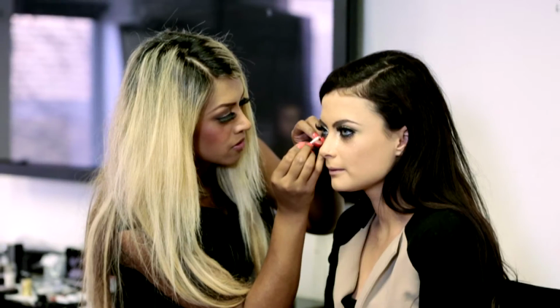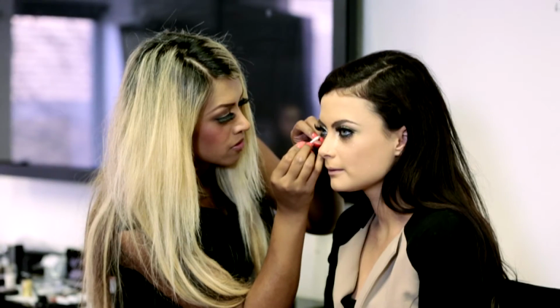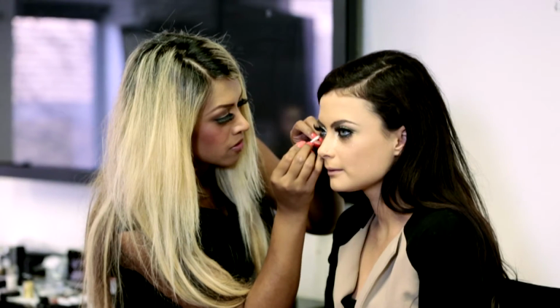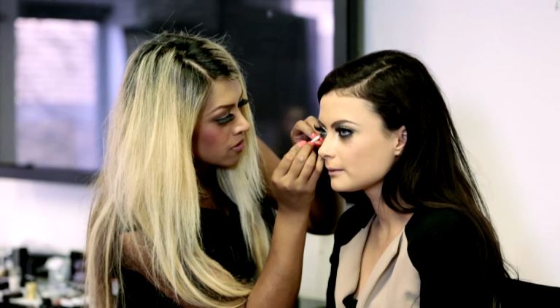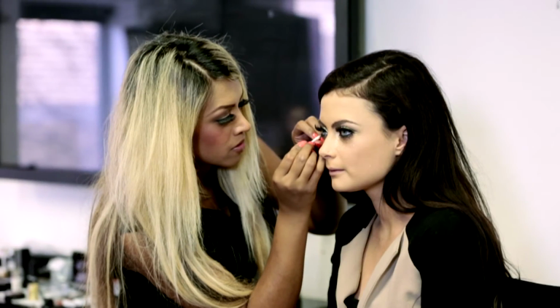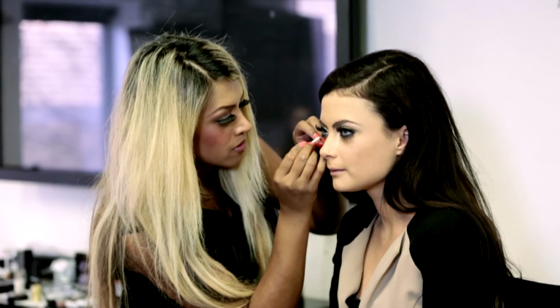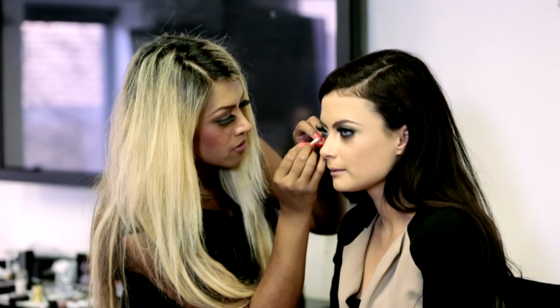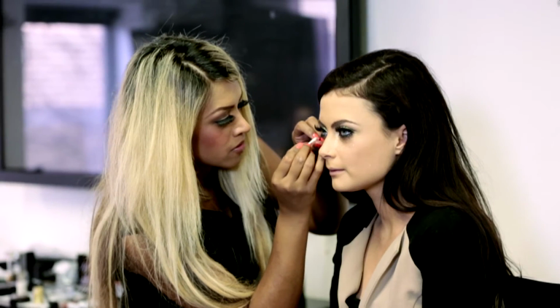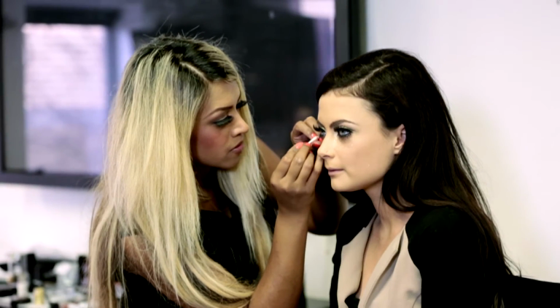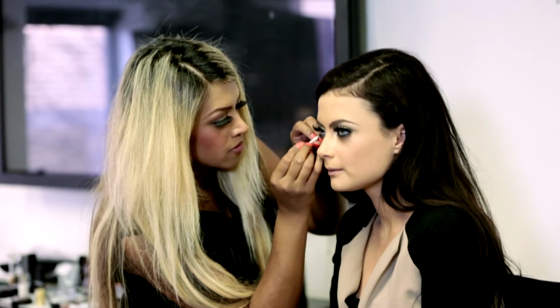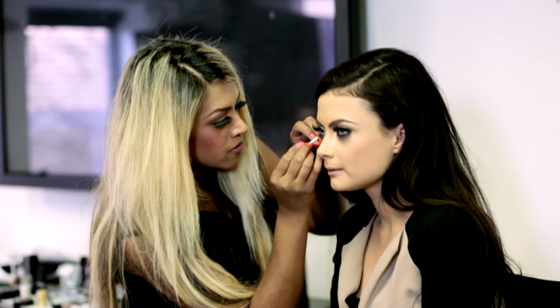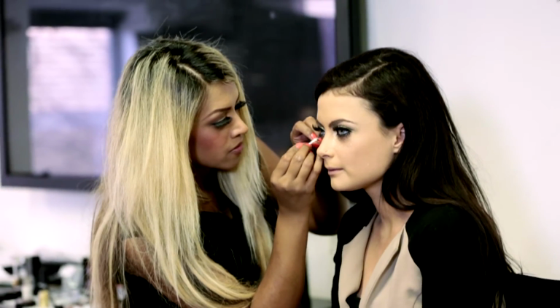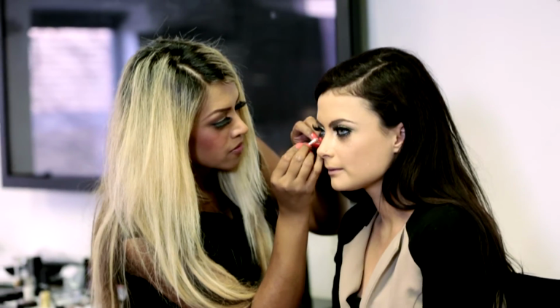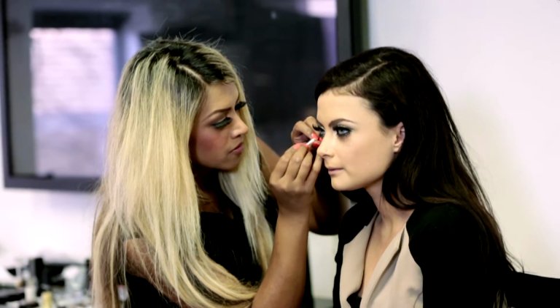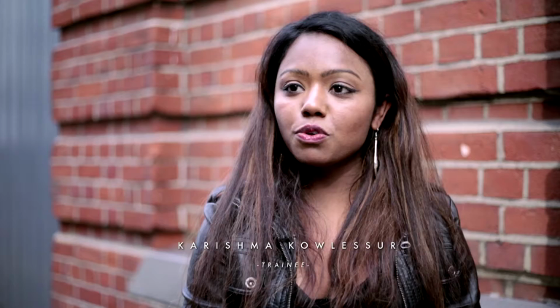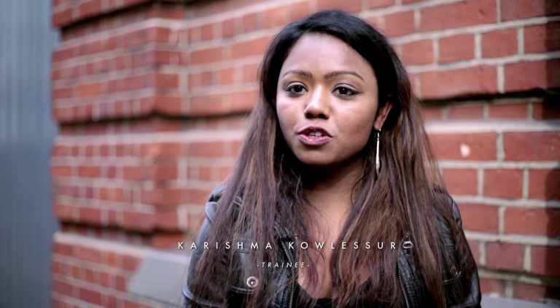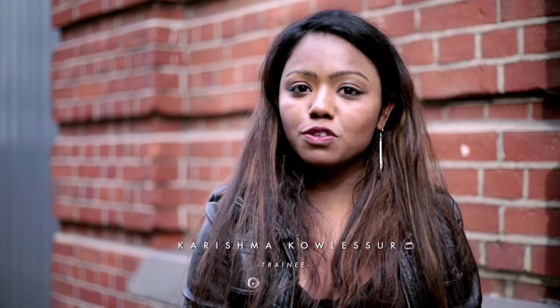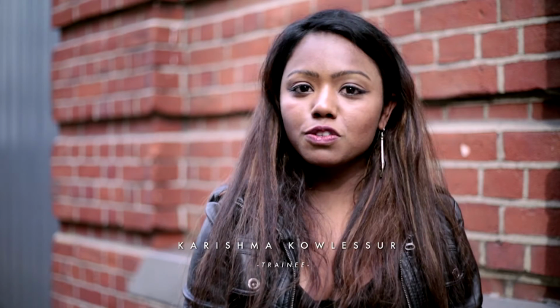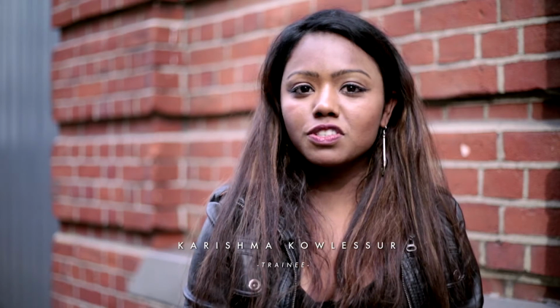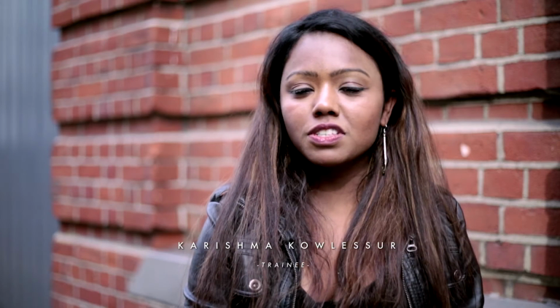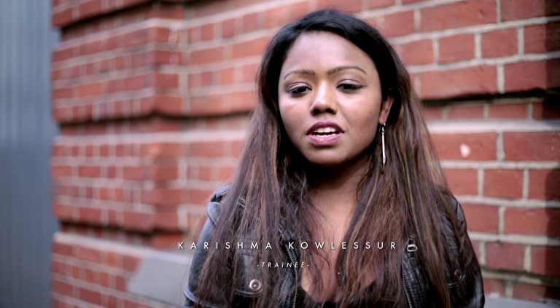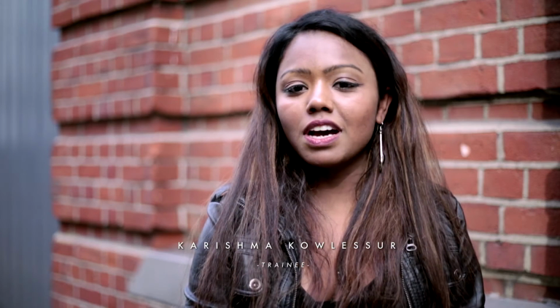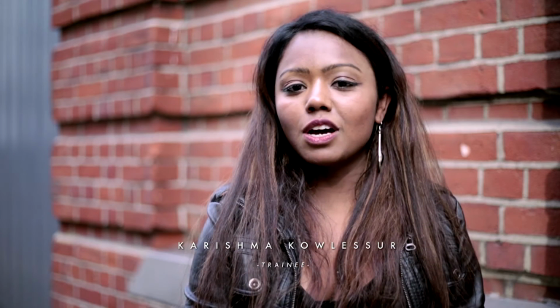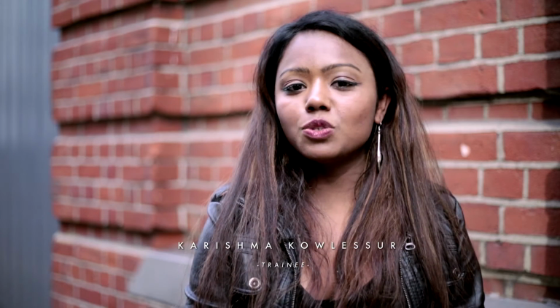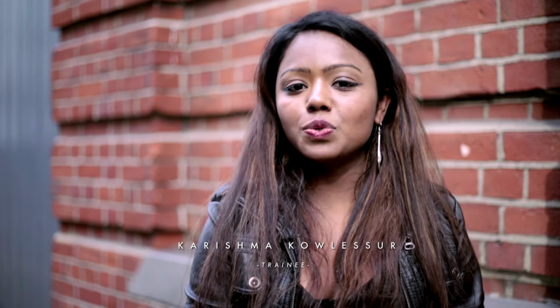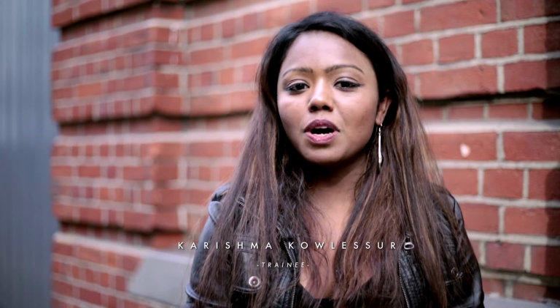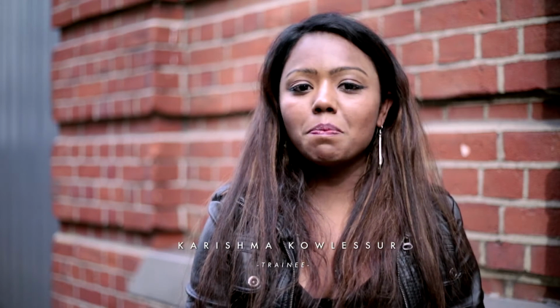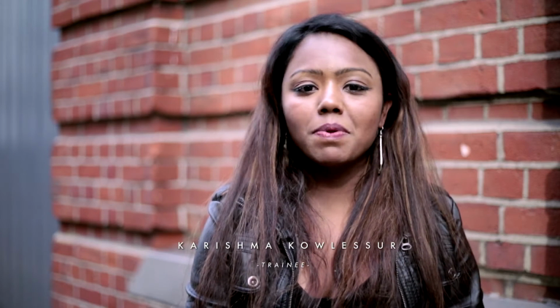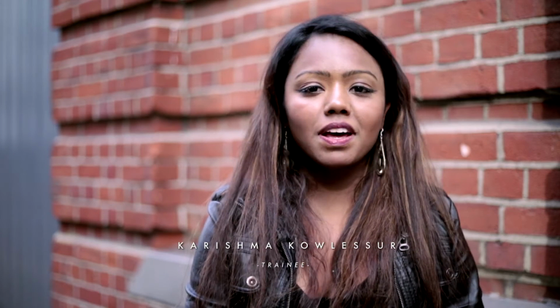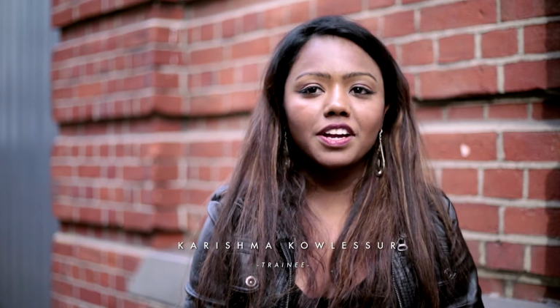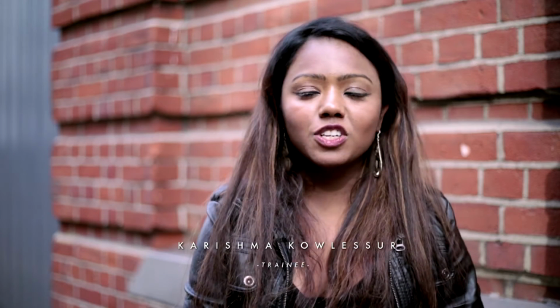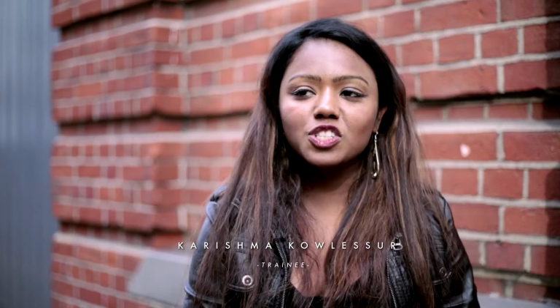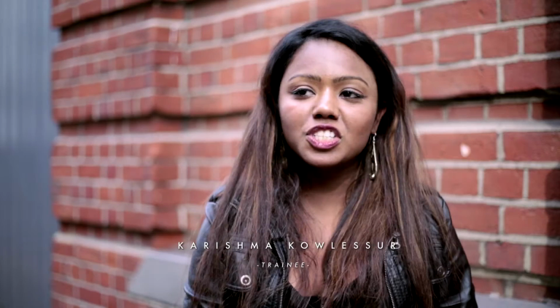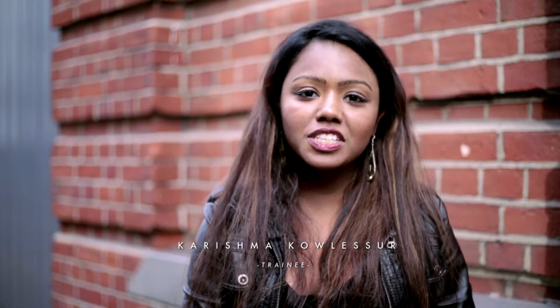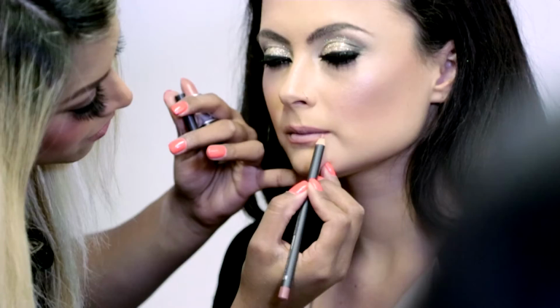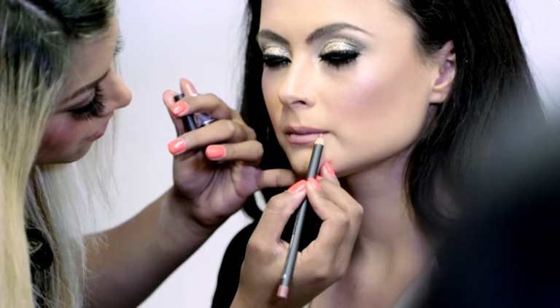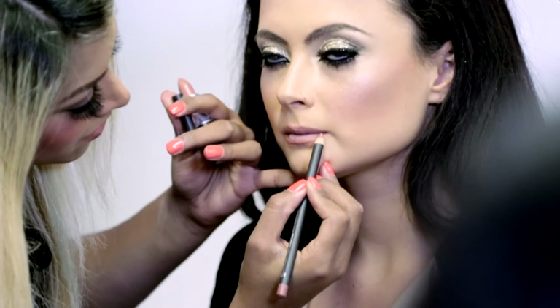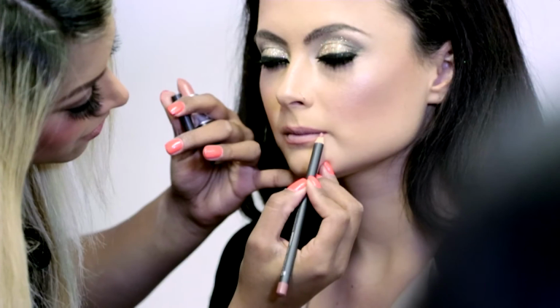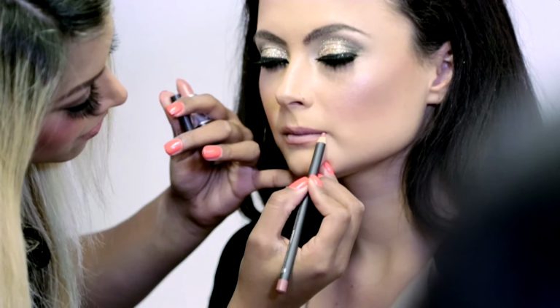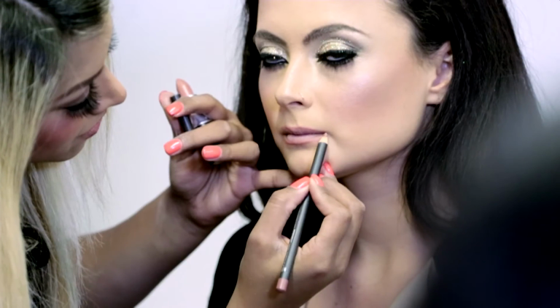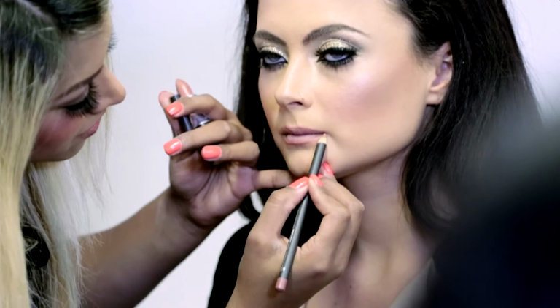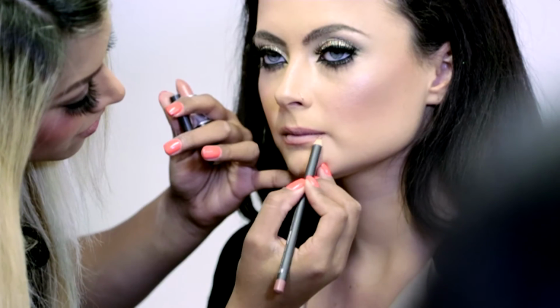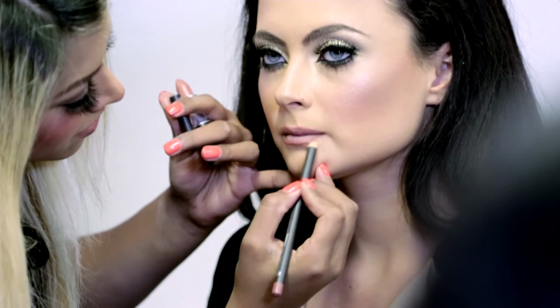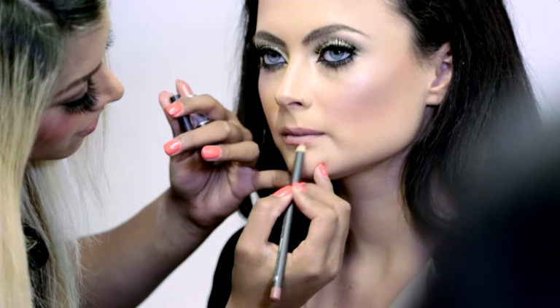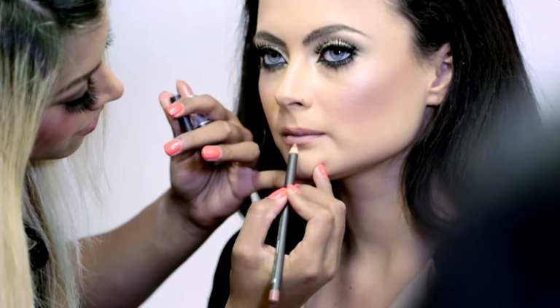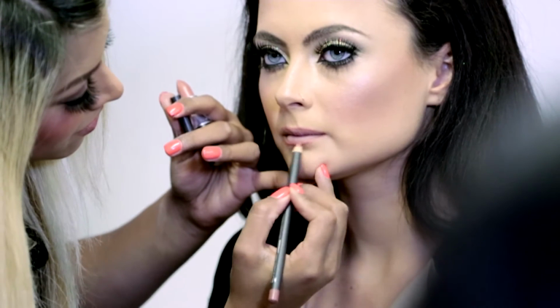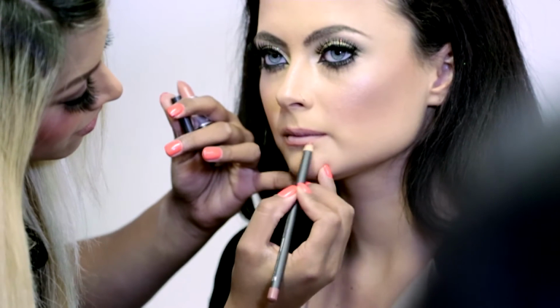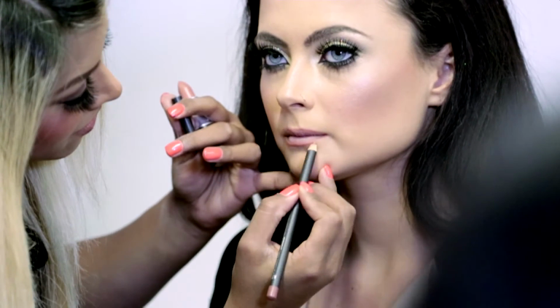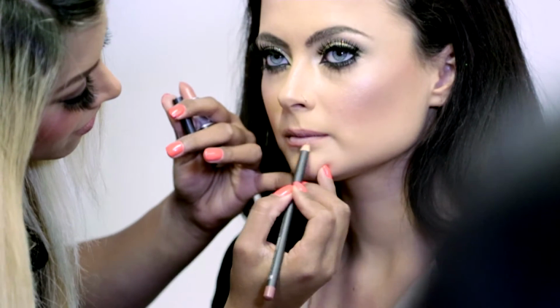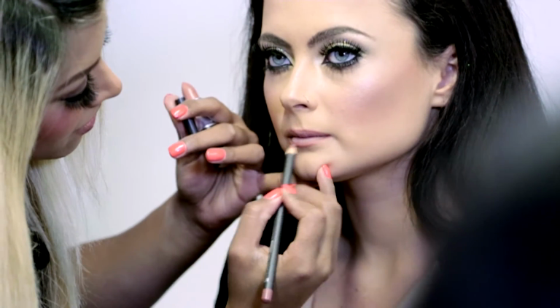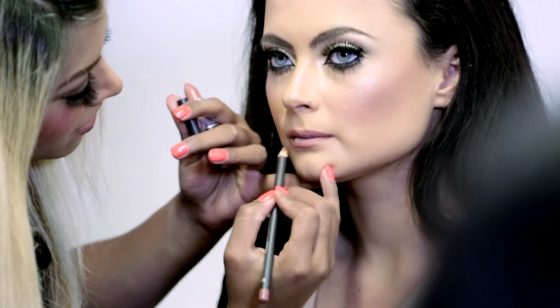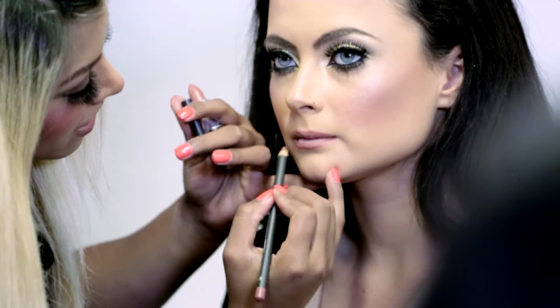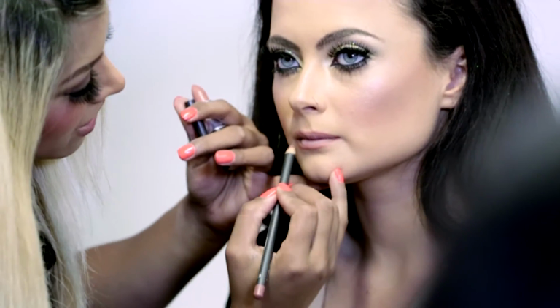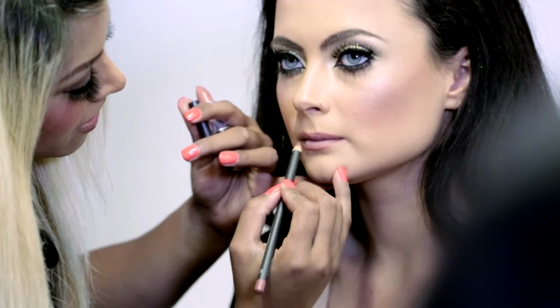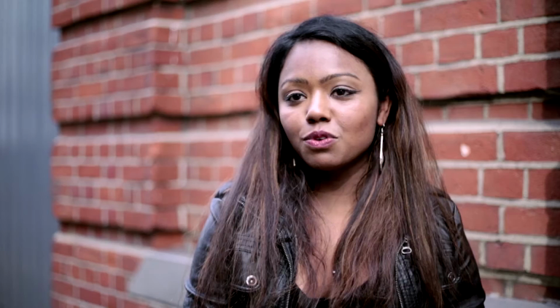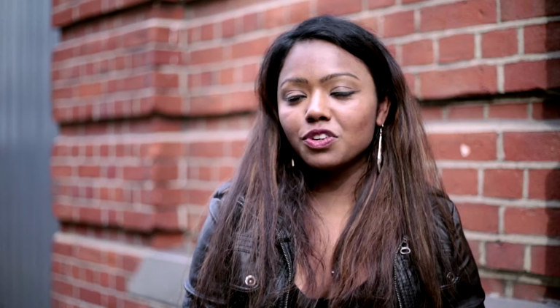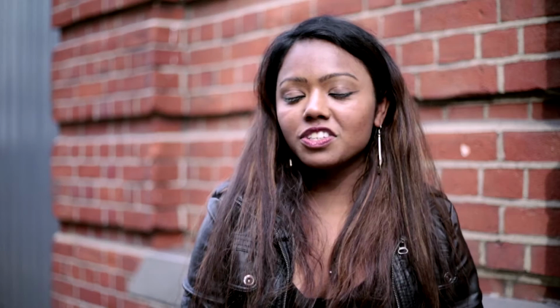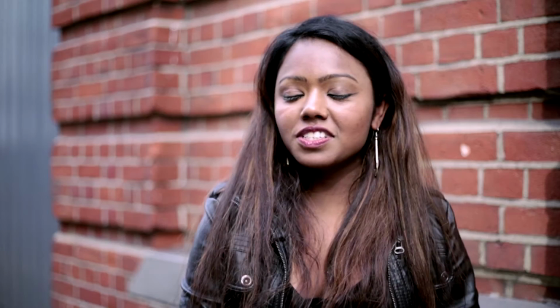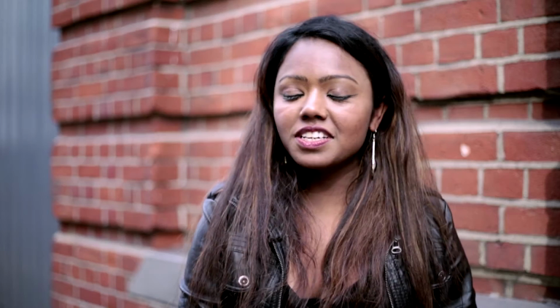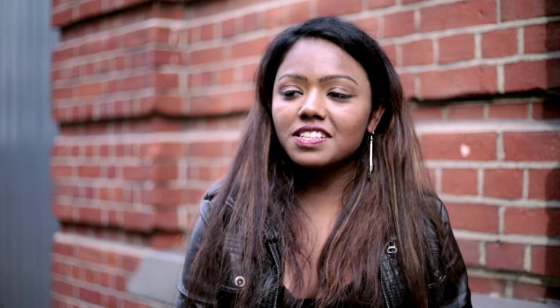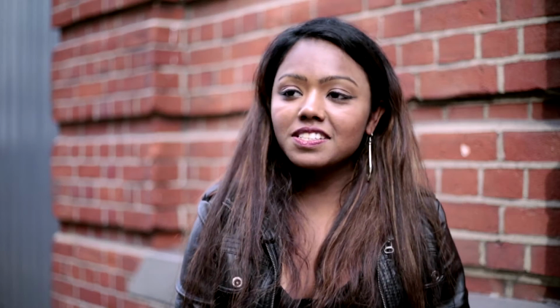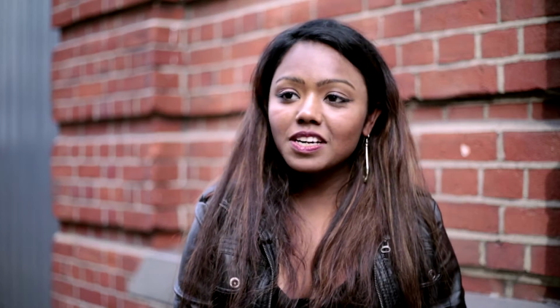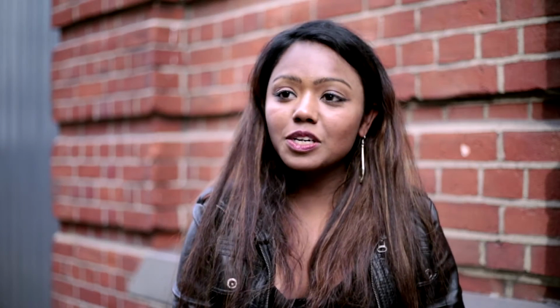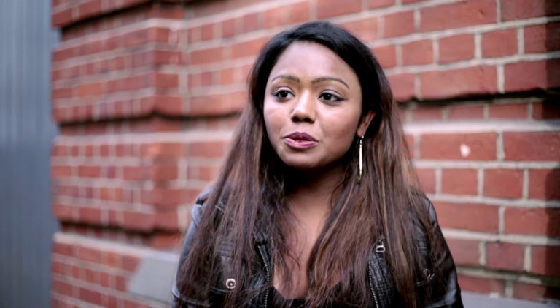I learned a lot about the products — how to apply concealers and how to use the right products for the skin type.